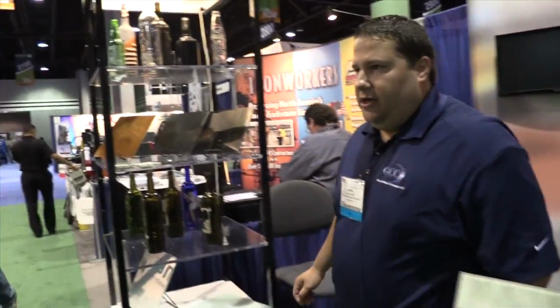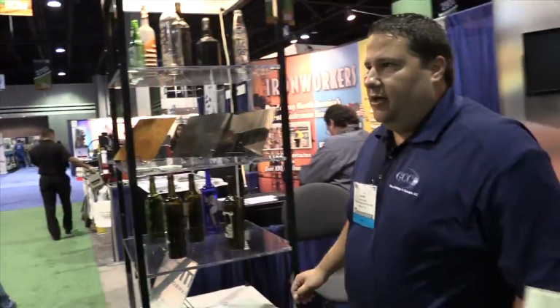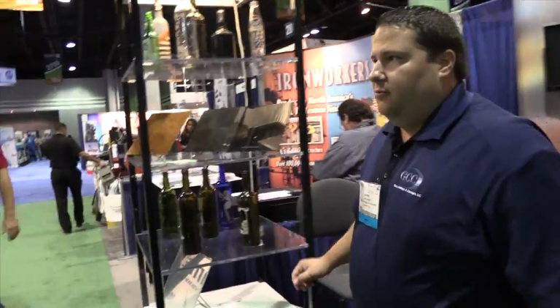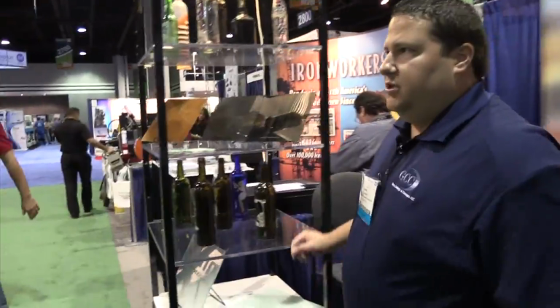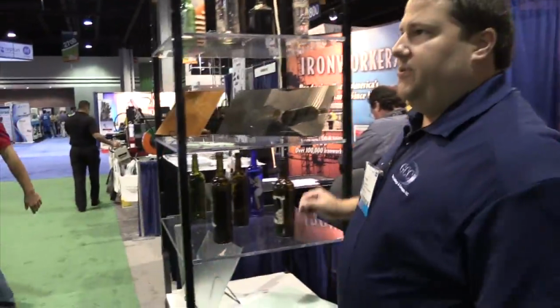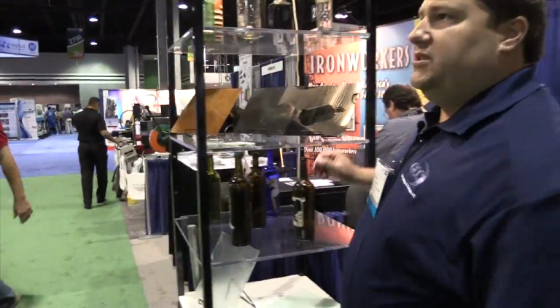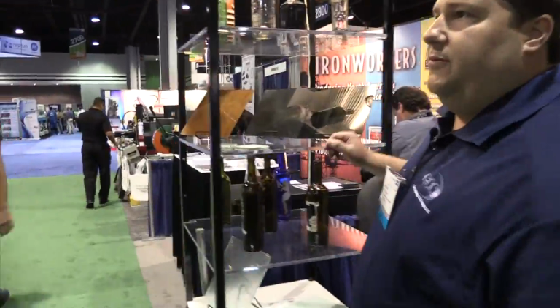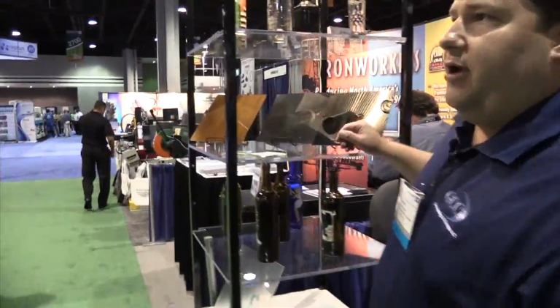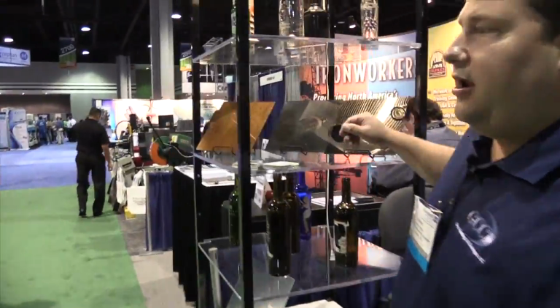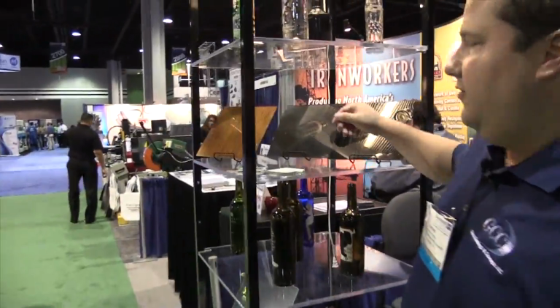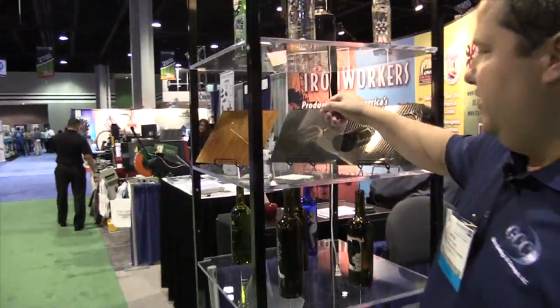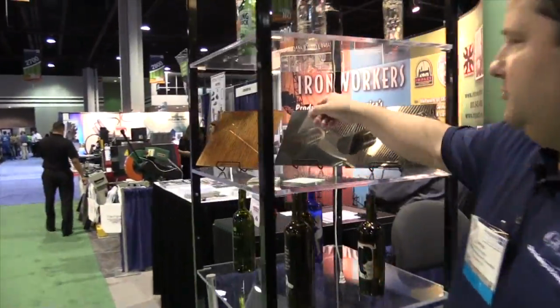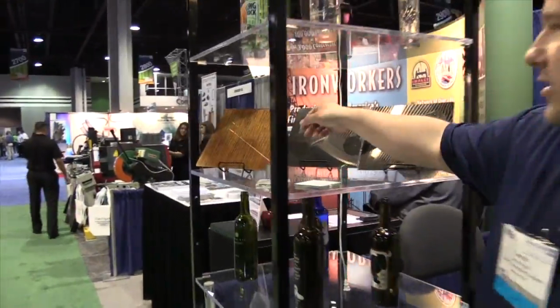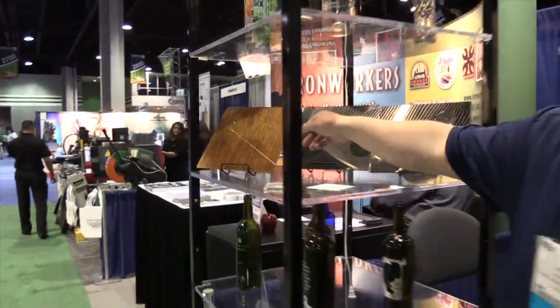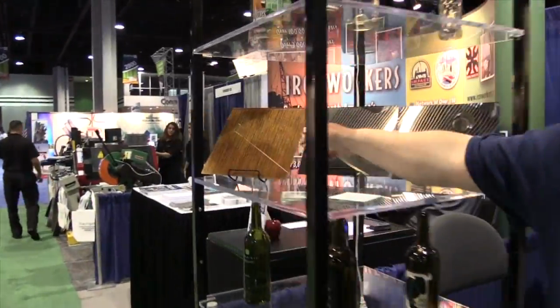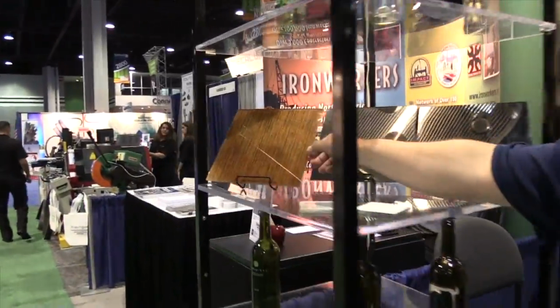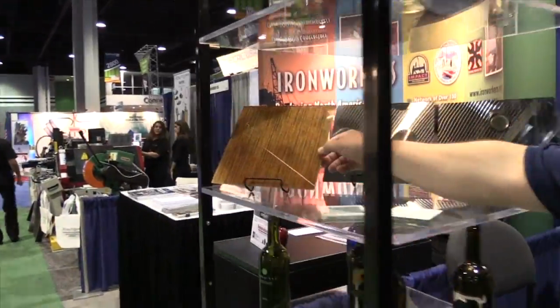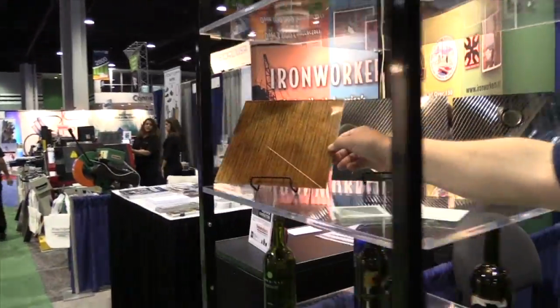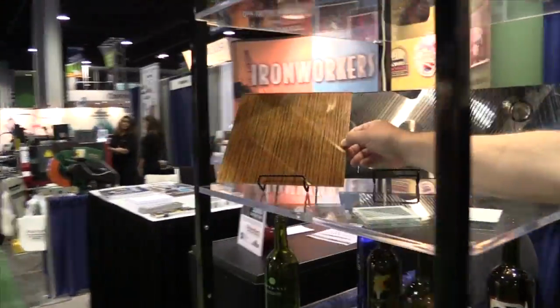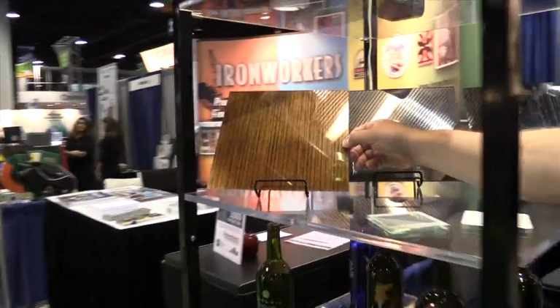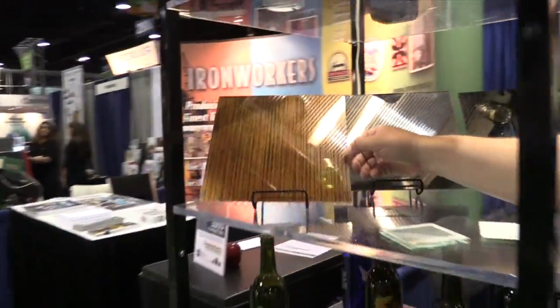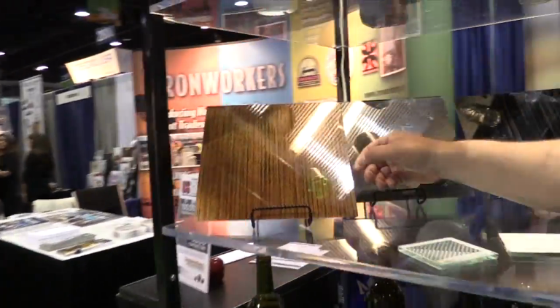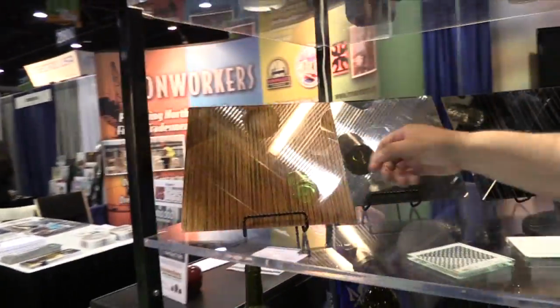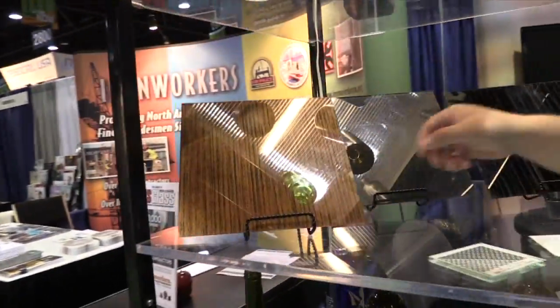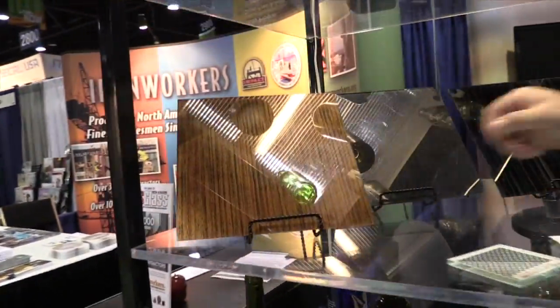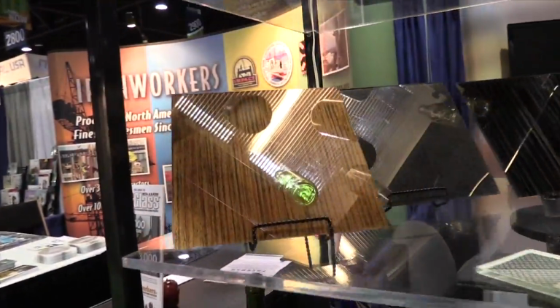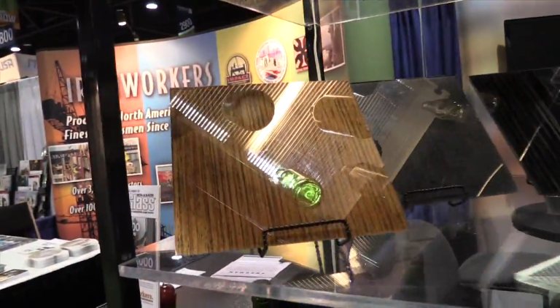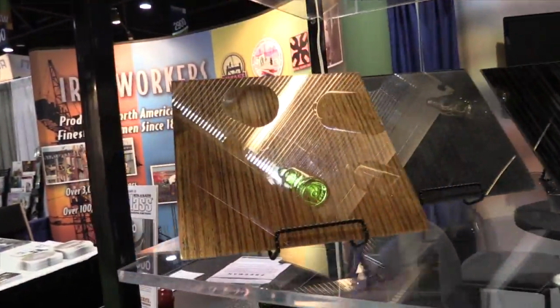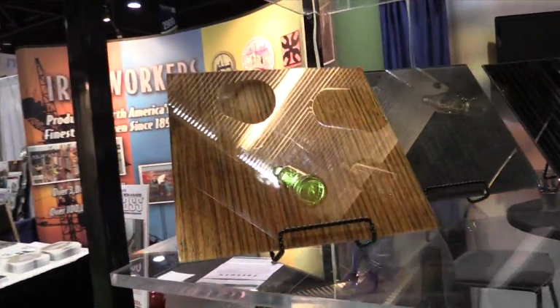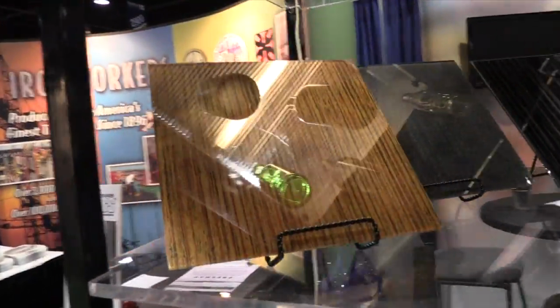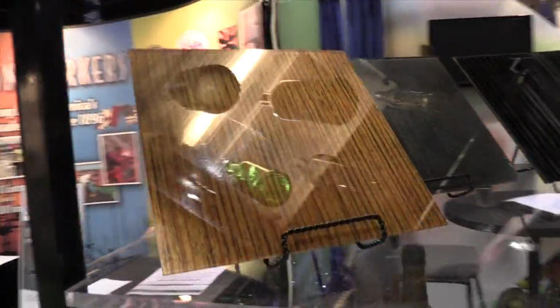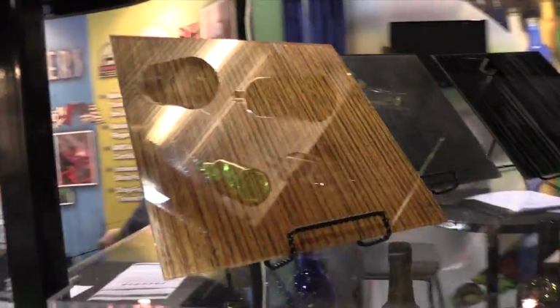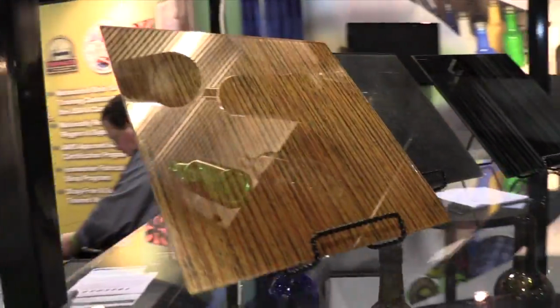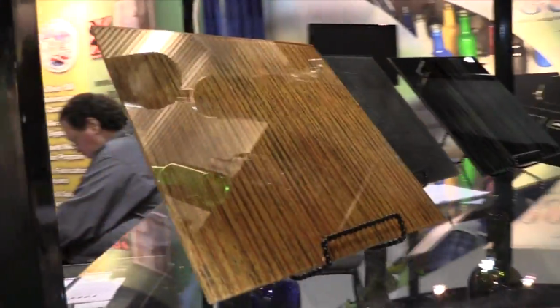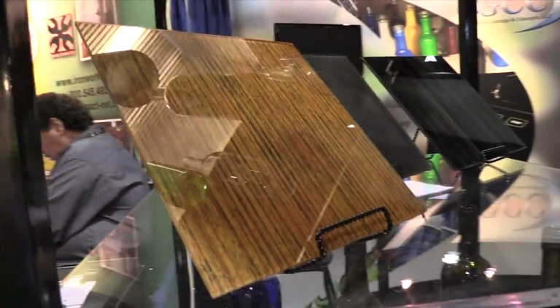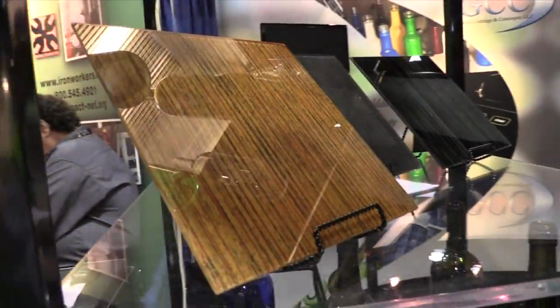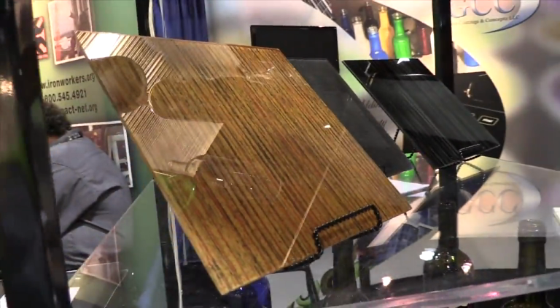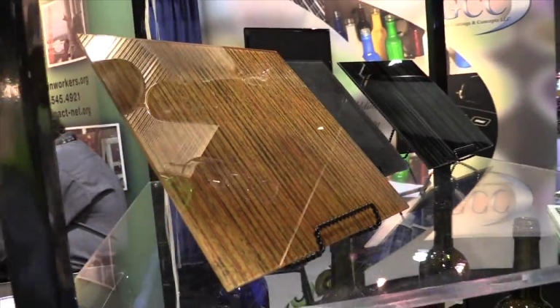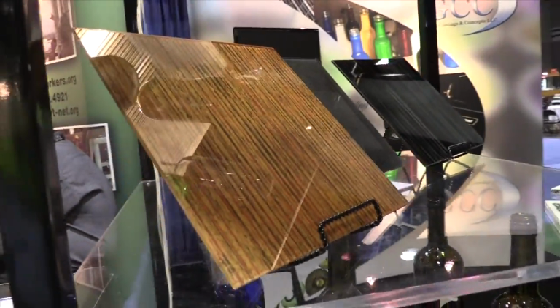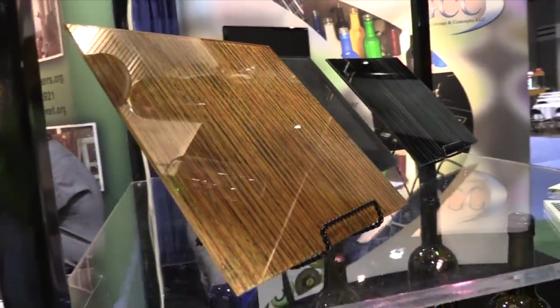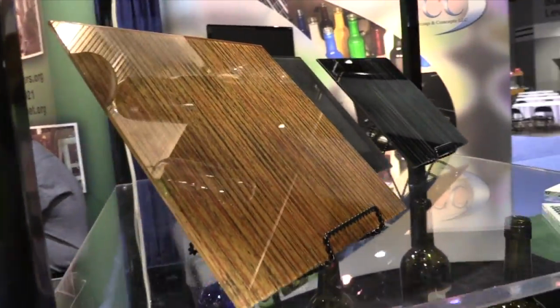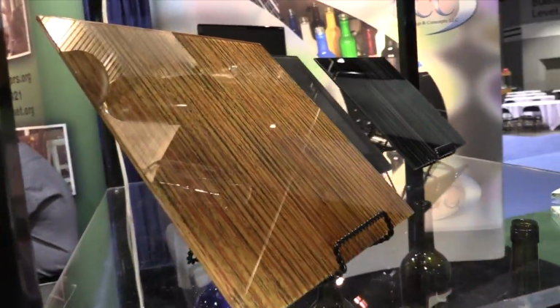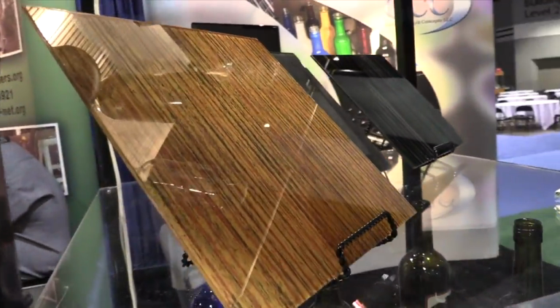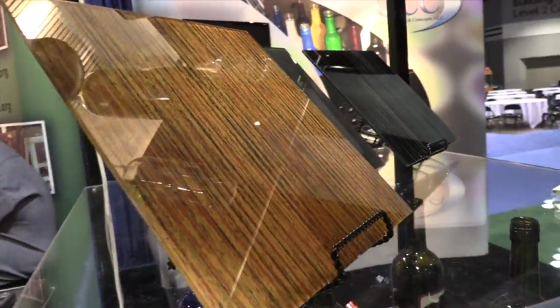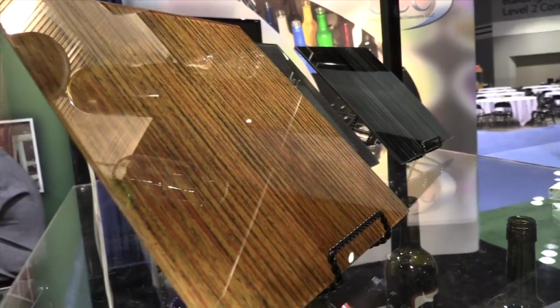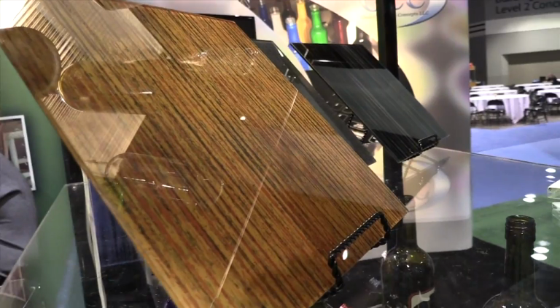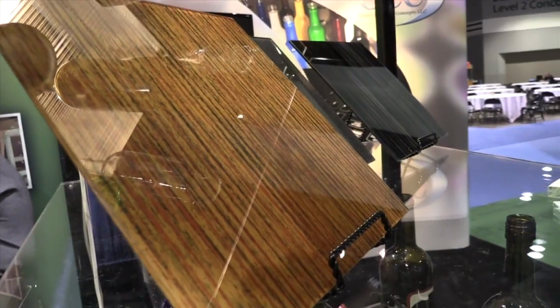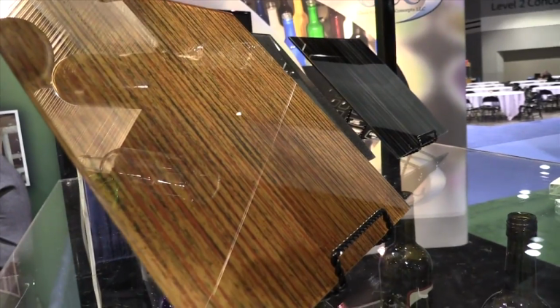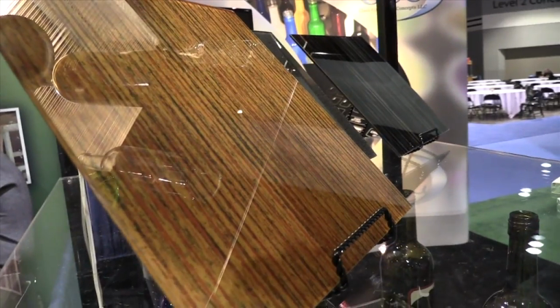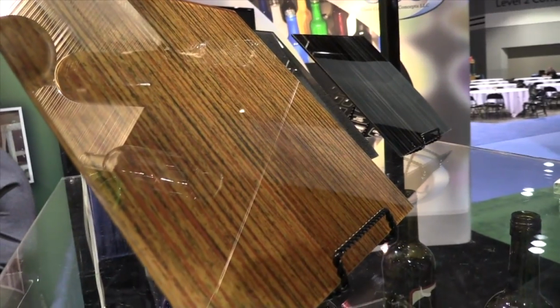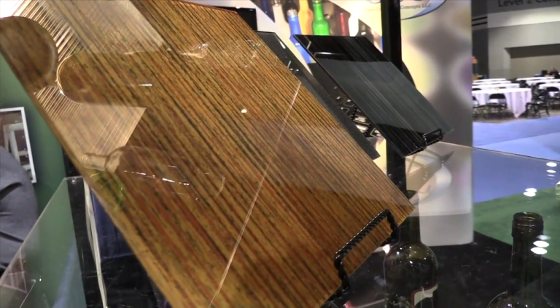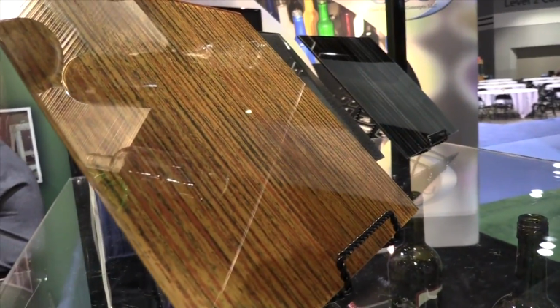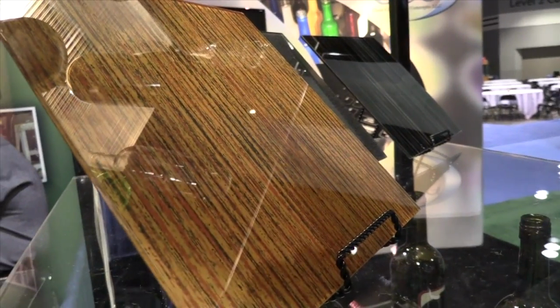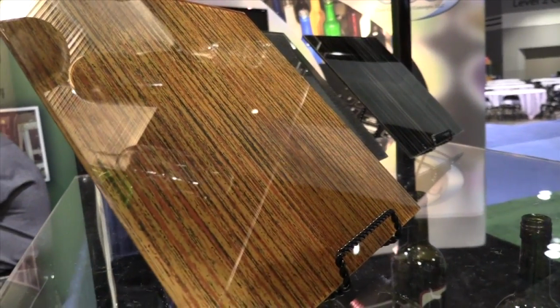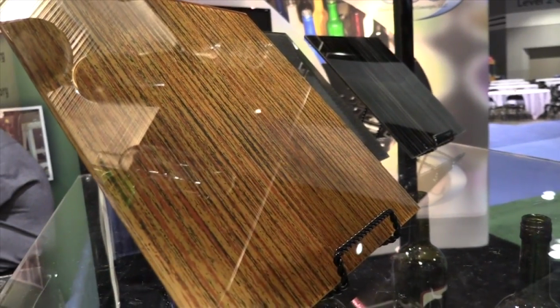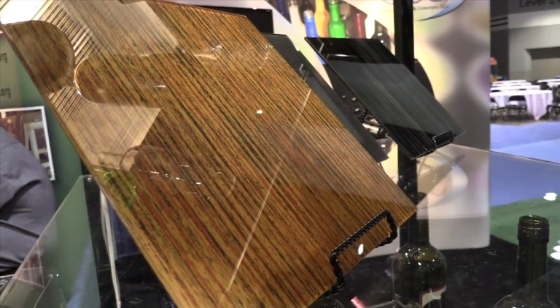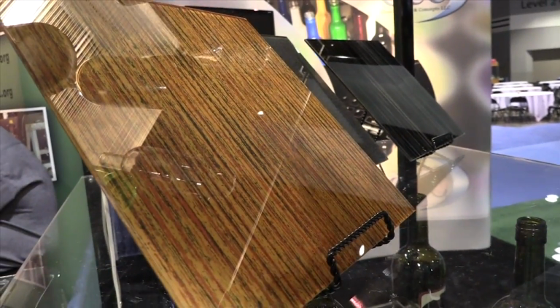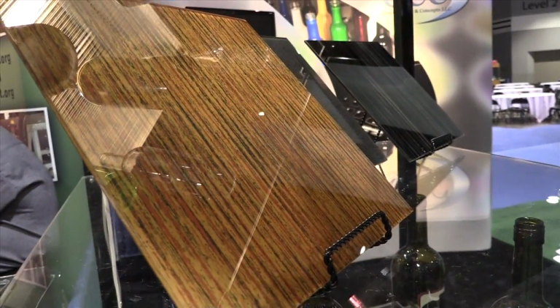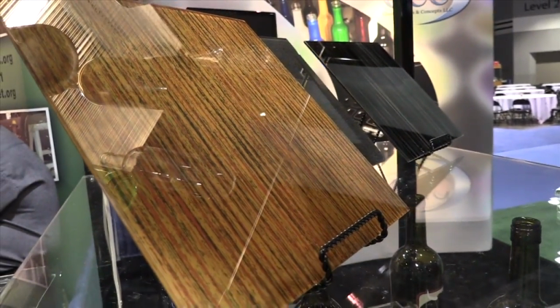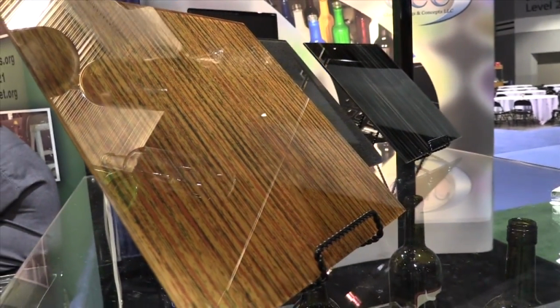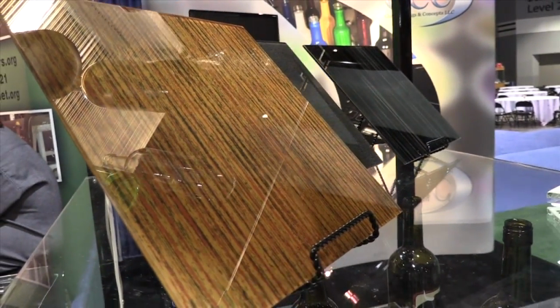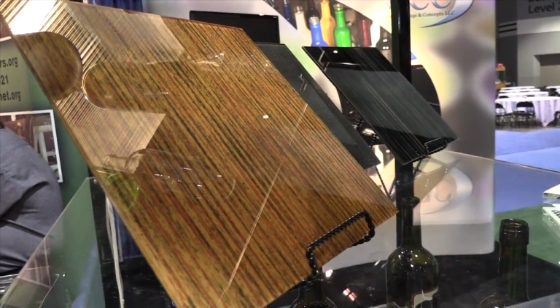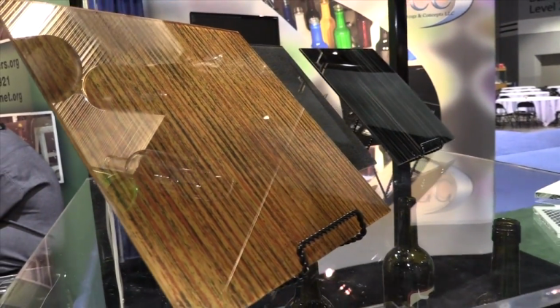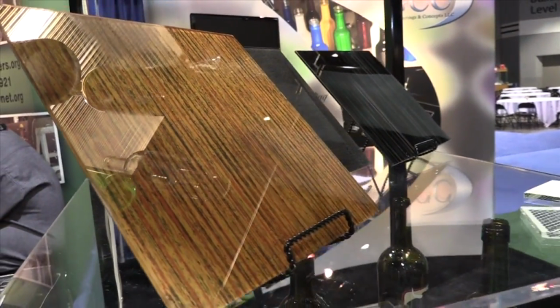We're especially proud of this one here. This is the wood grain — it simulates wood grain — but you can also do marble, granite, anything else.